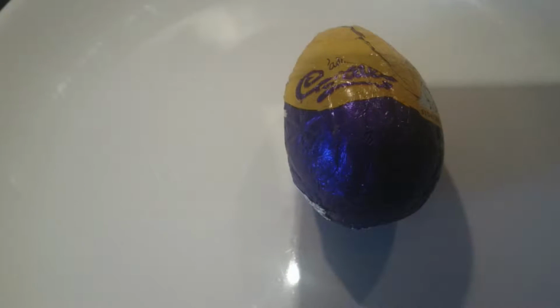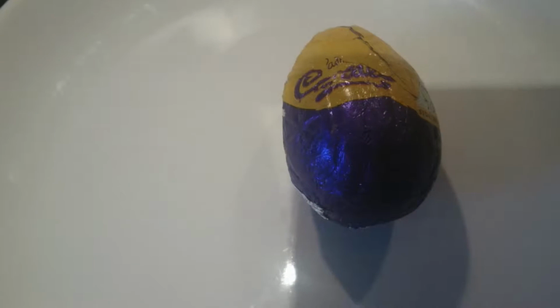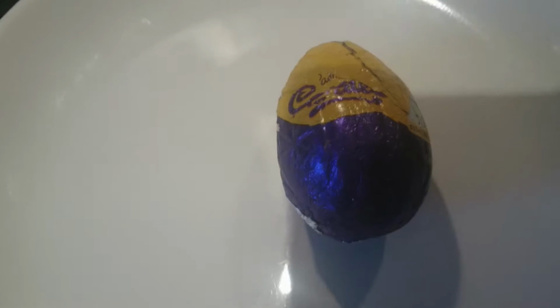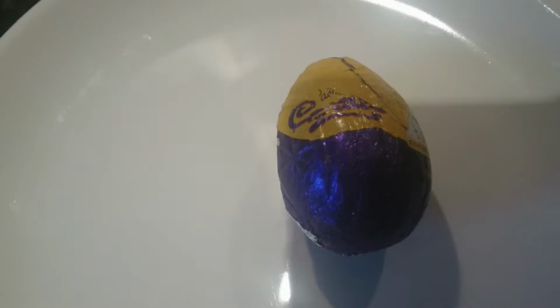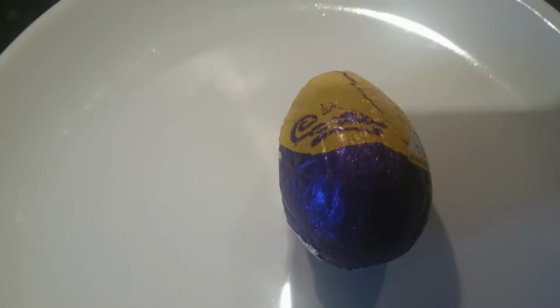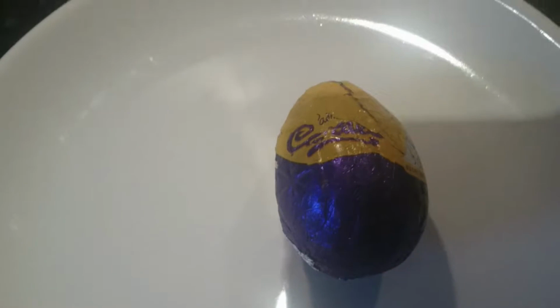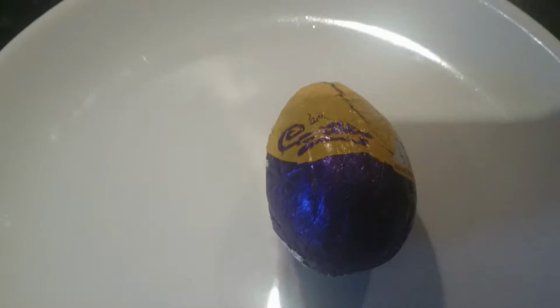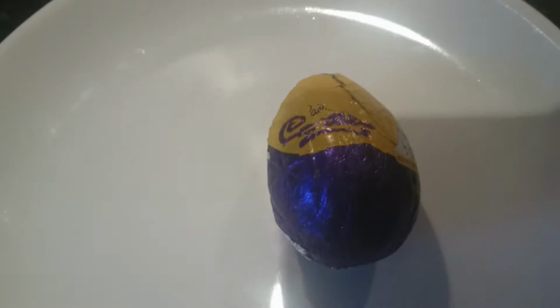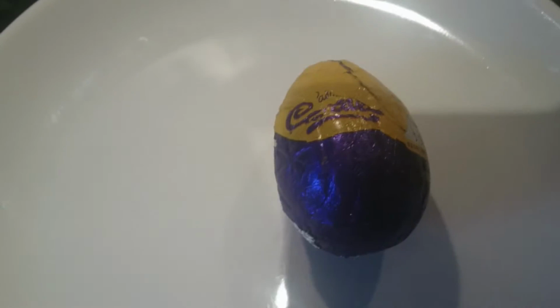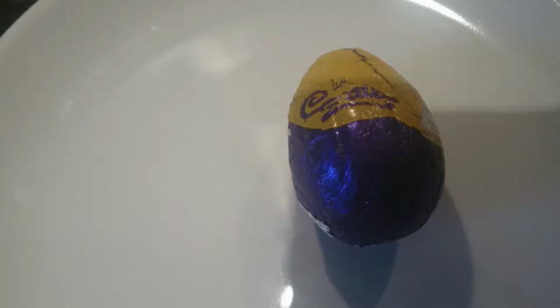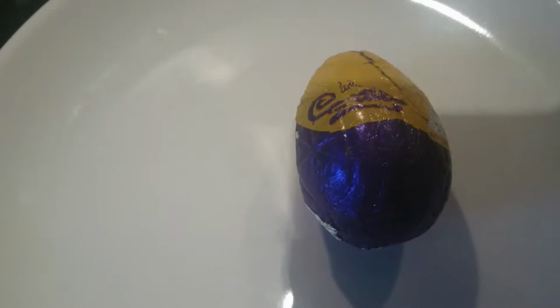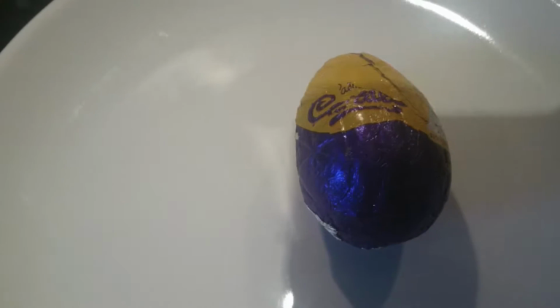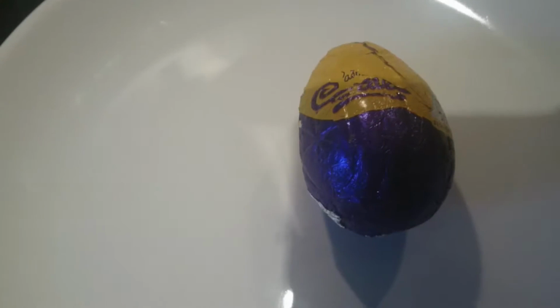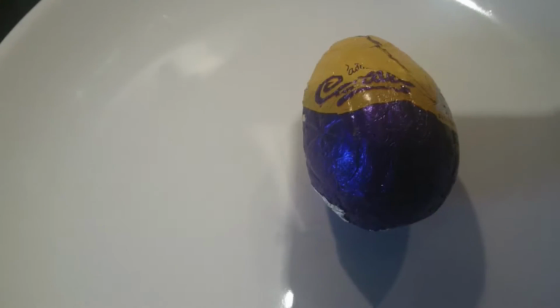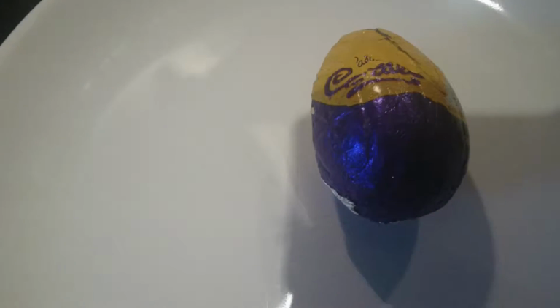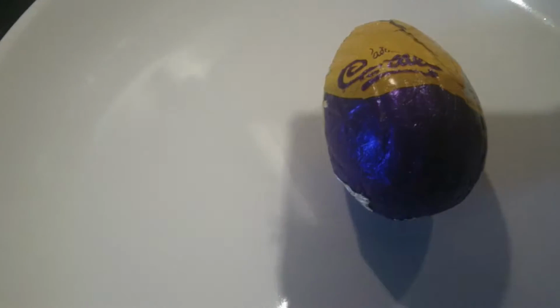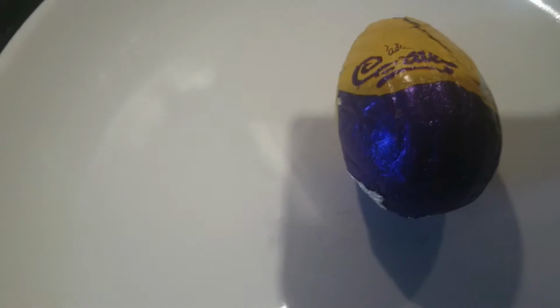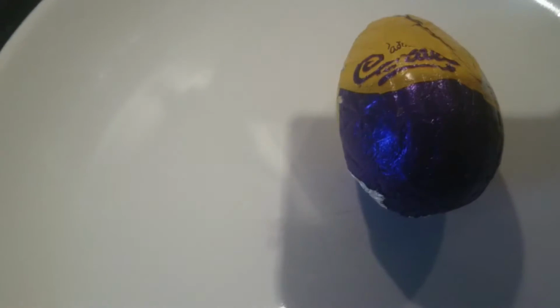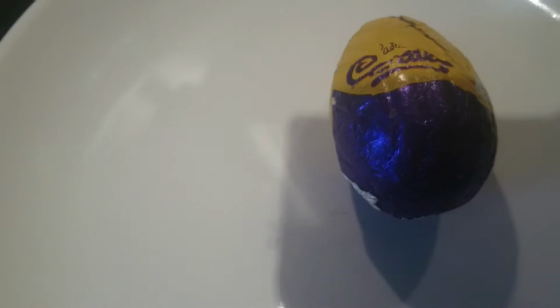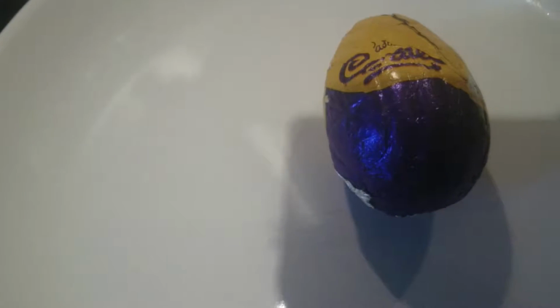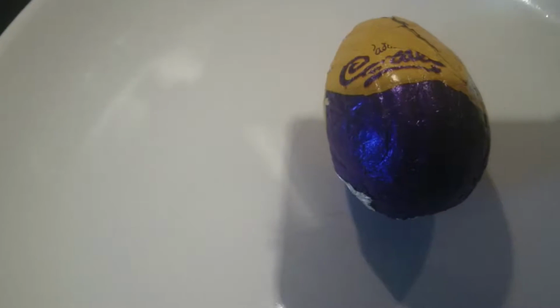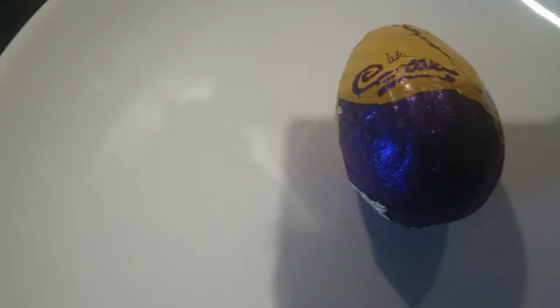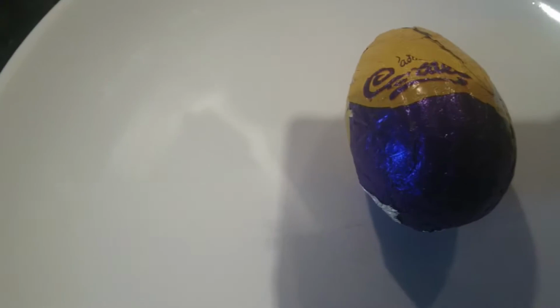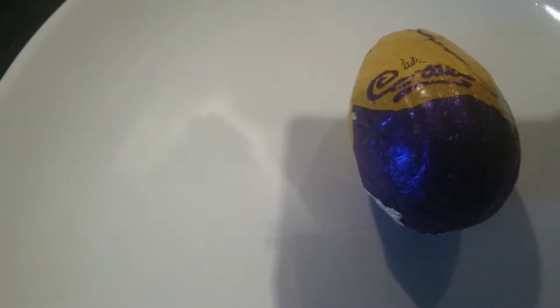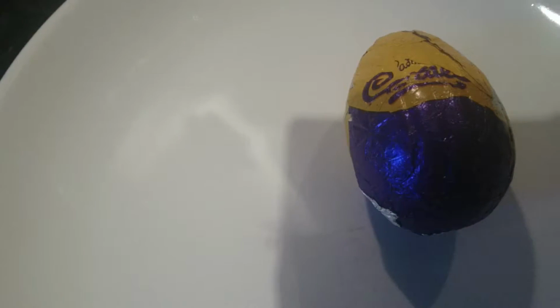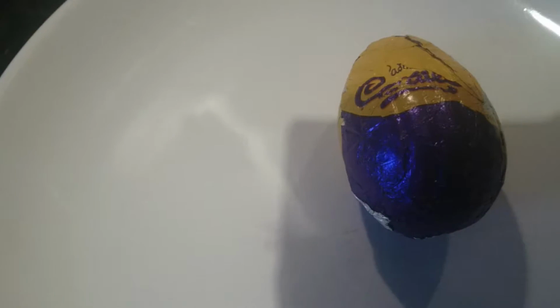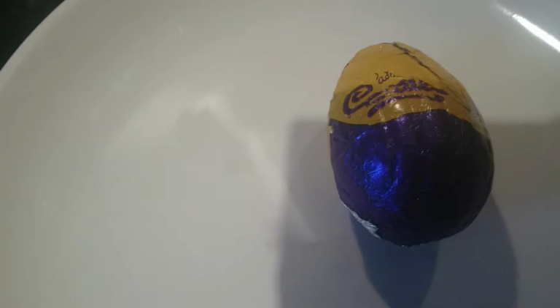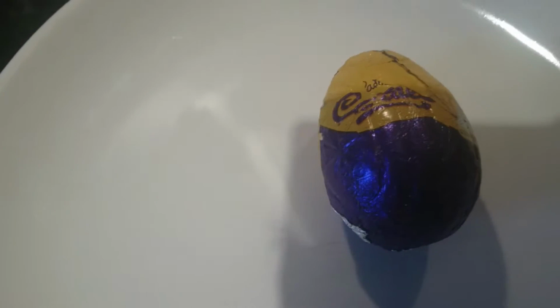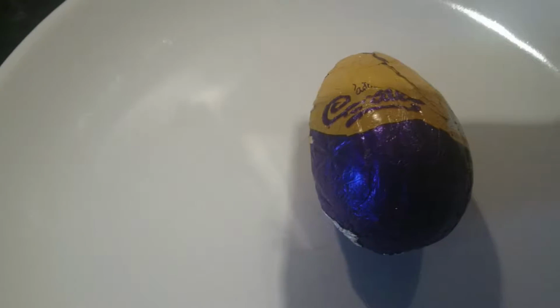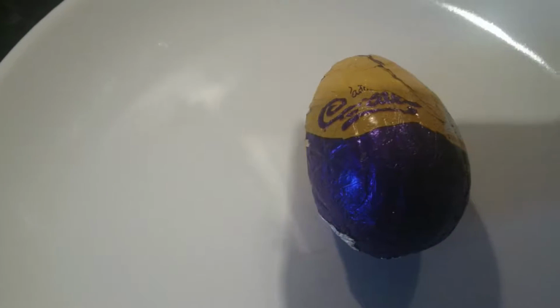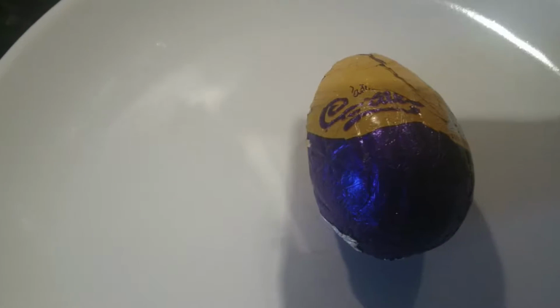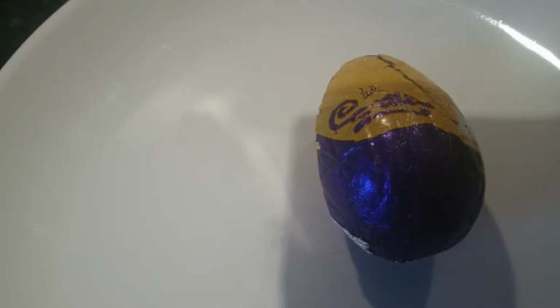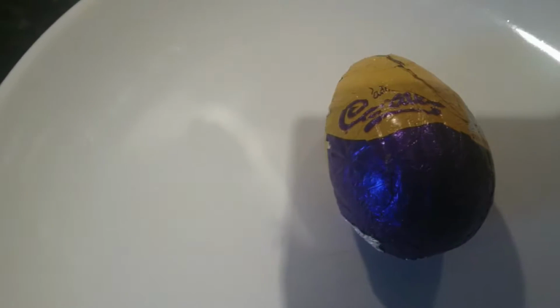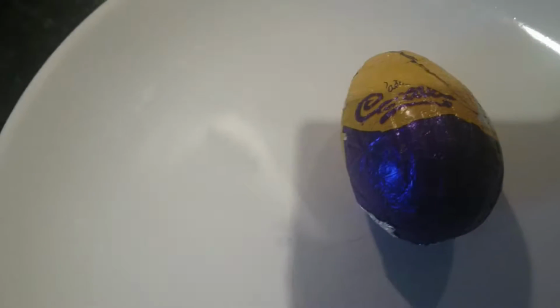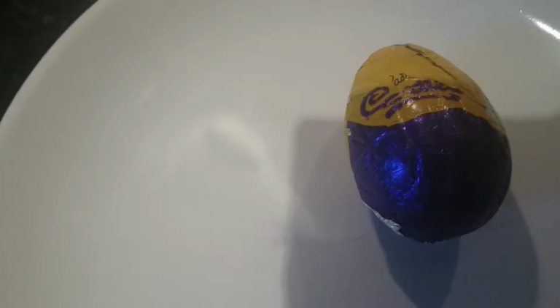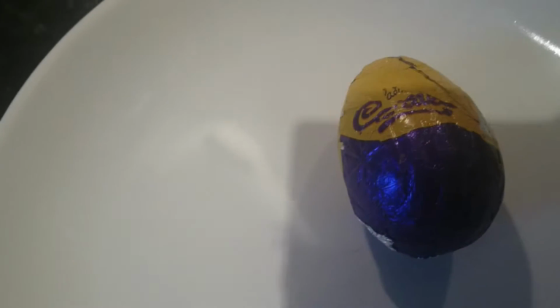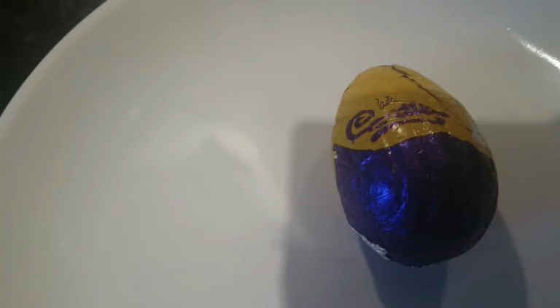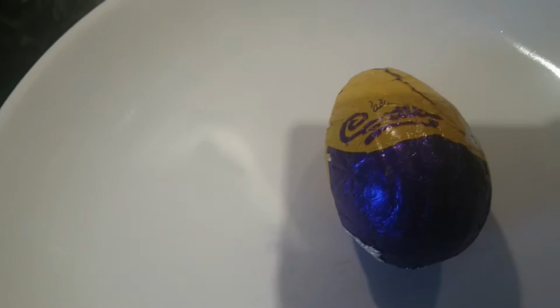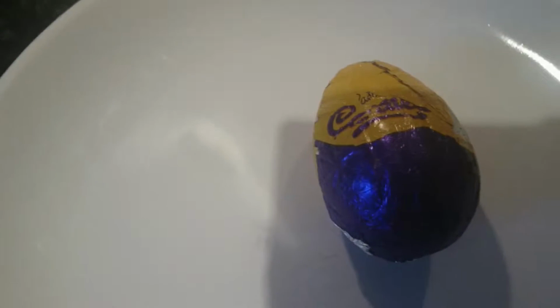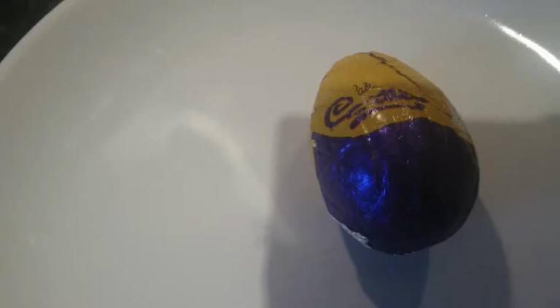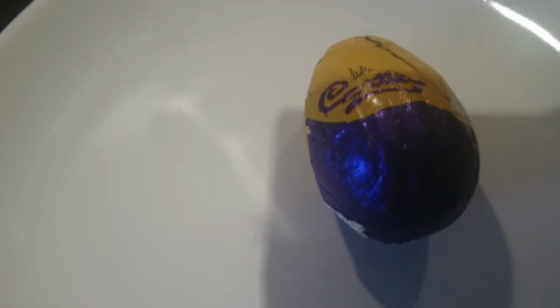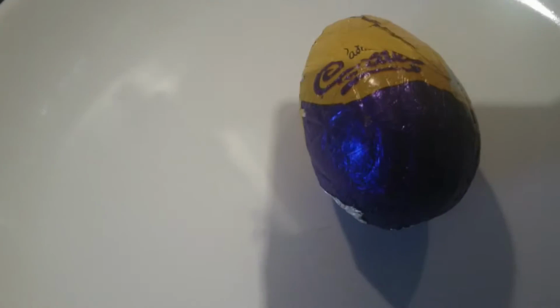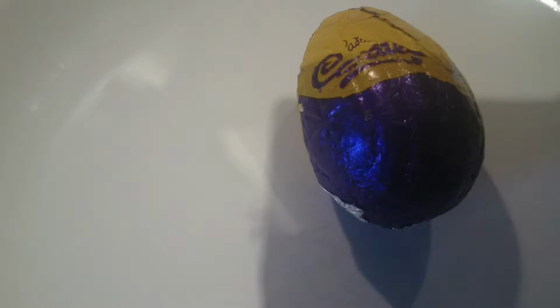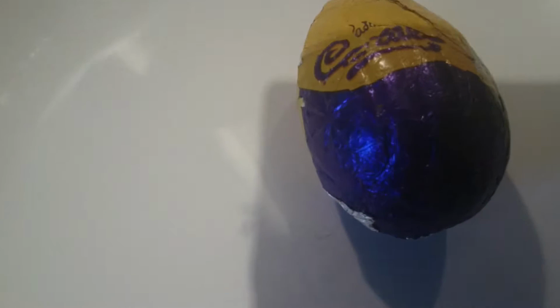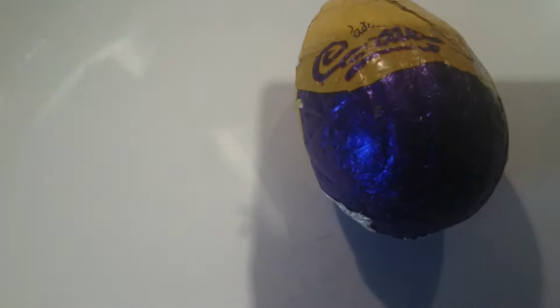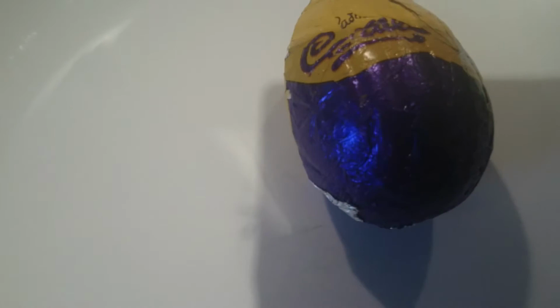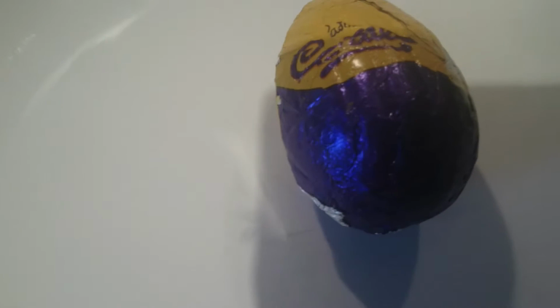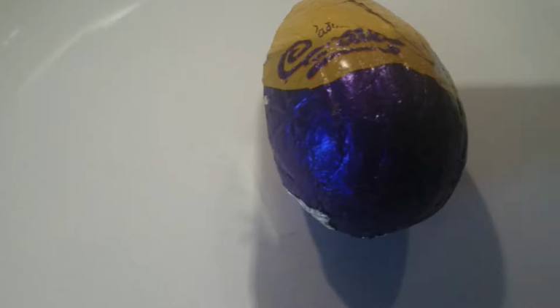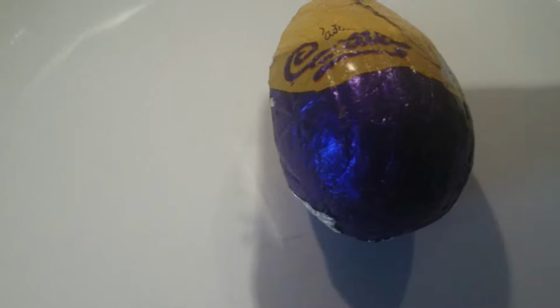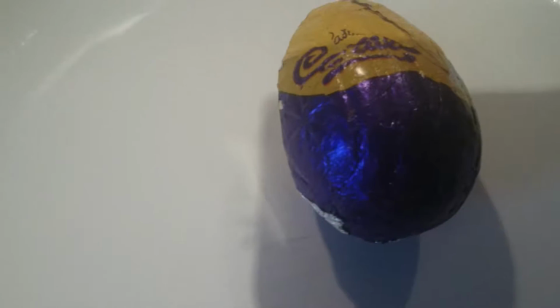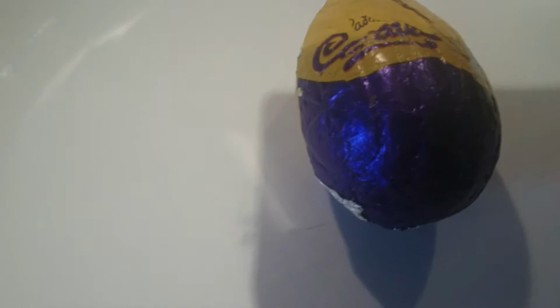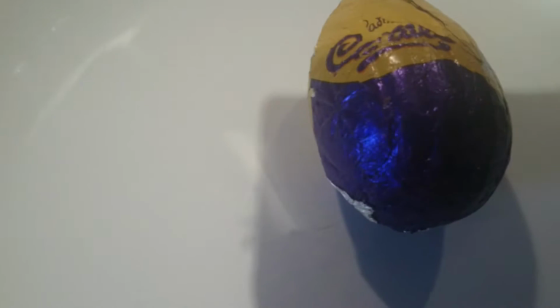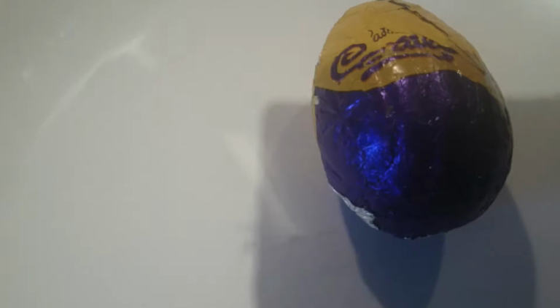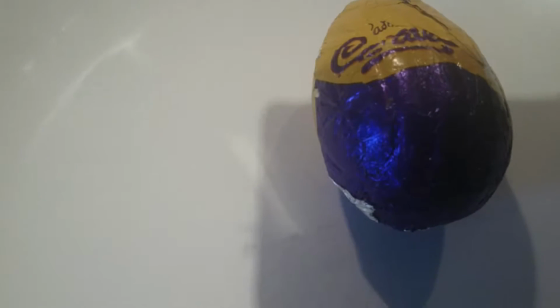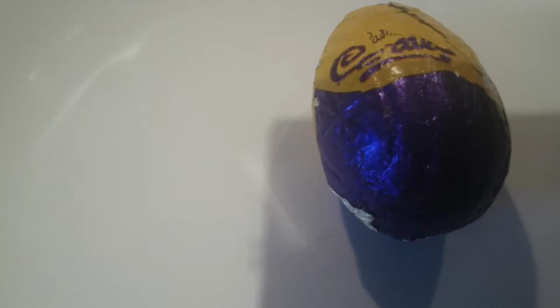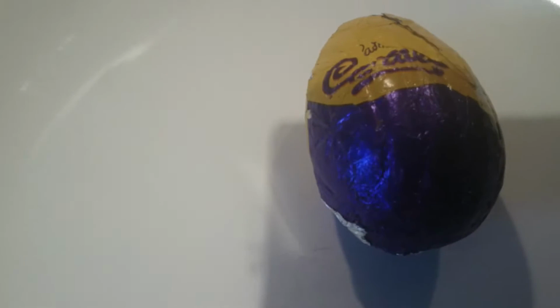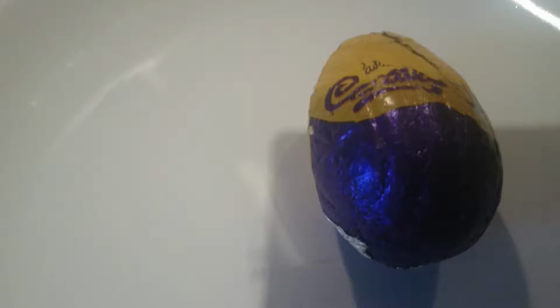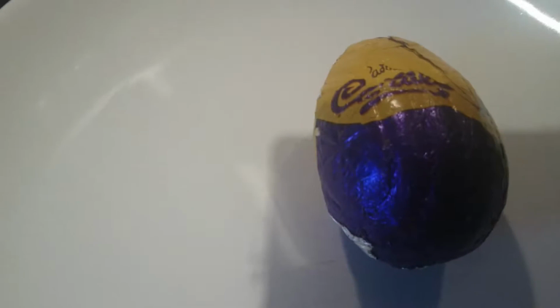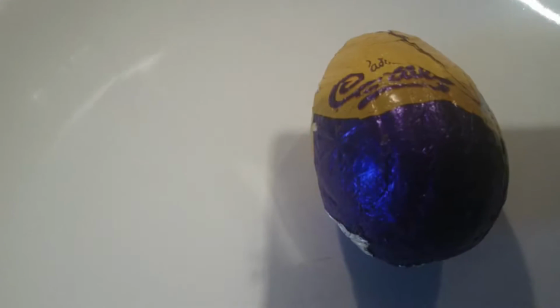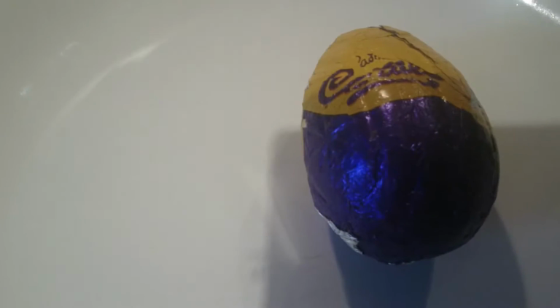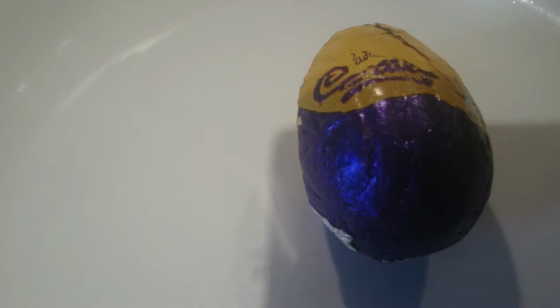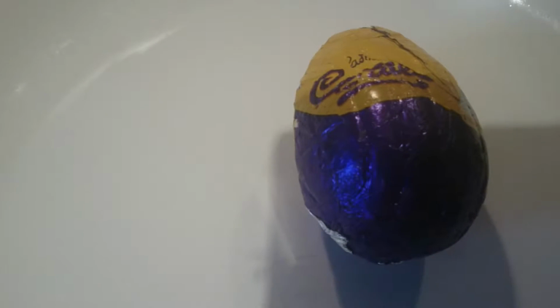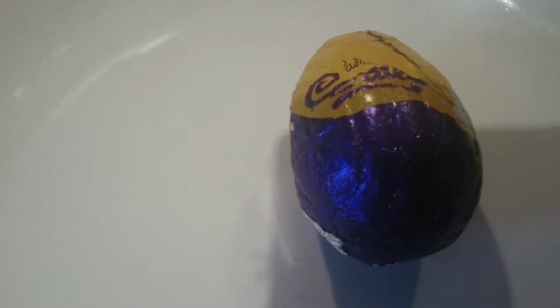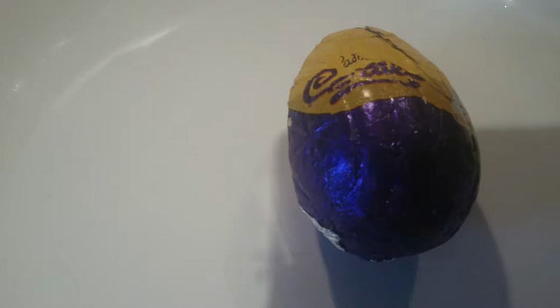Hi YouTubers, it's Sweet Tooth 1967 doing another product description. How are you guys today? Good, I hope.